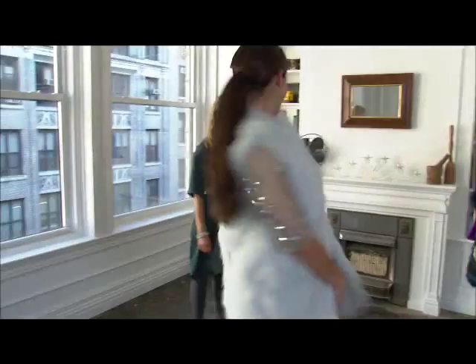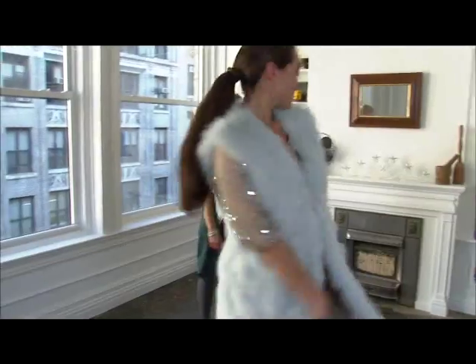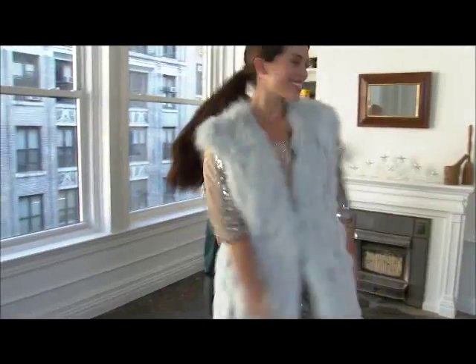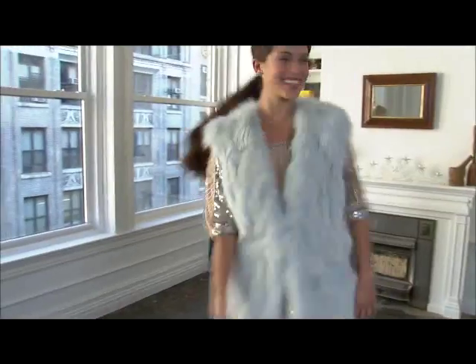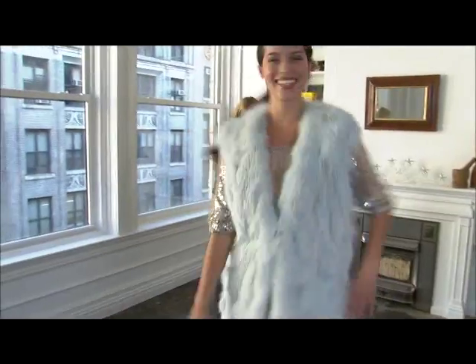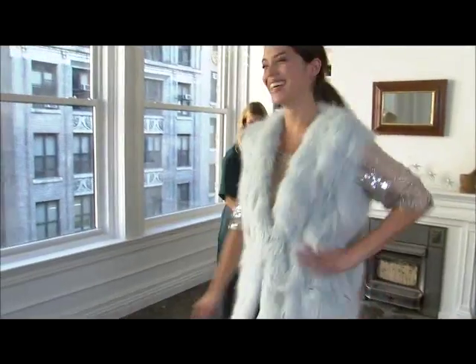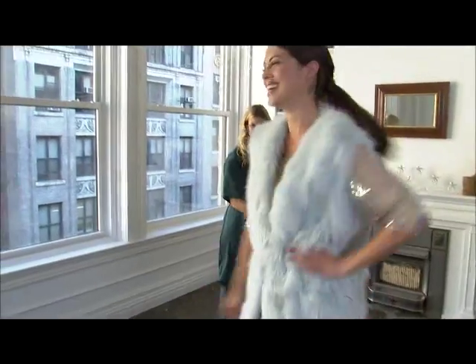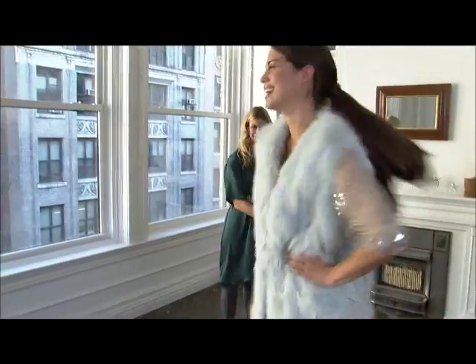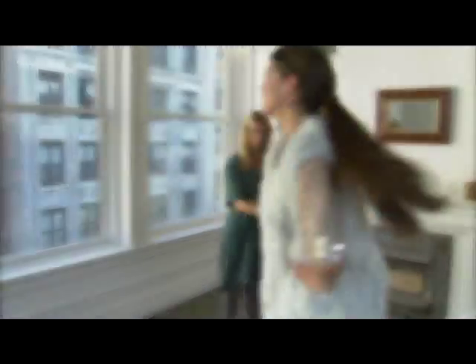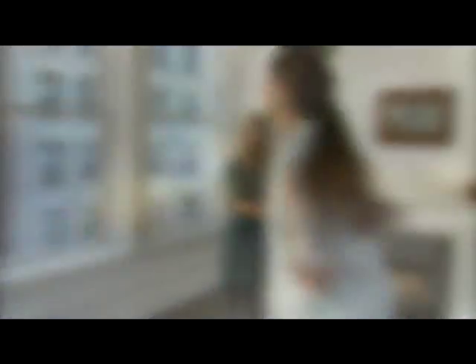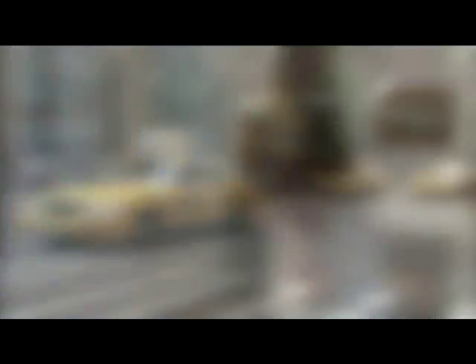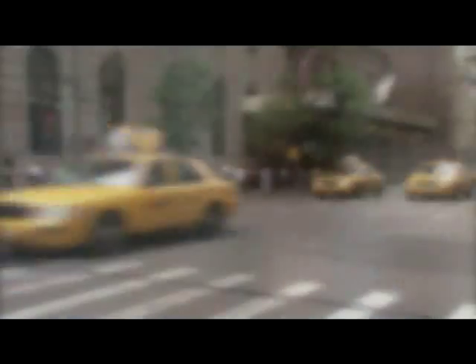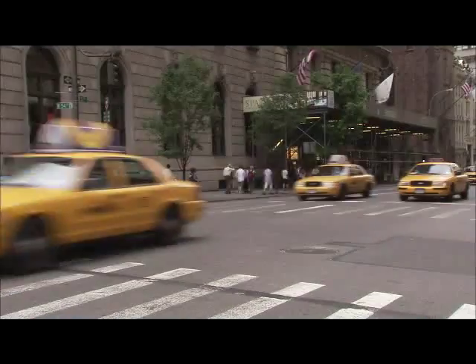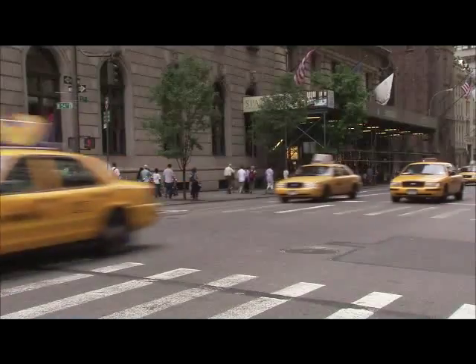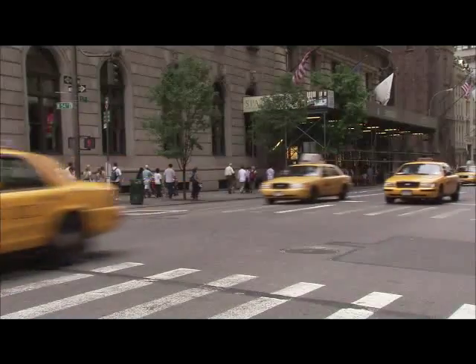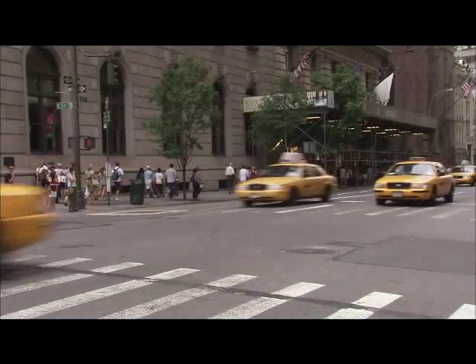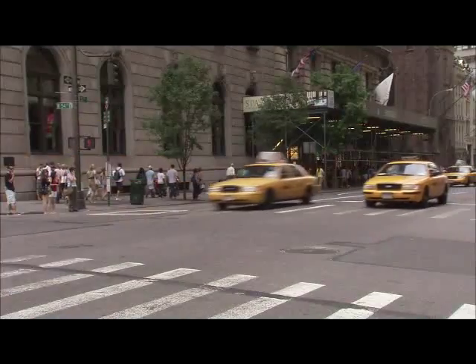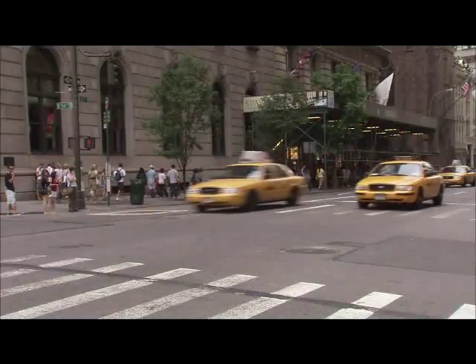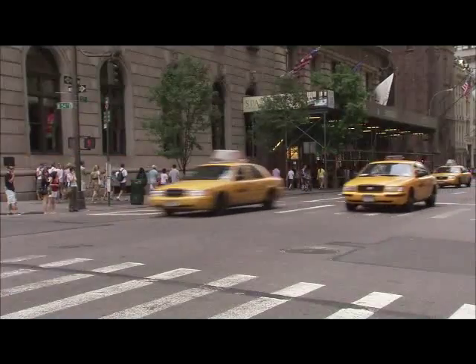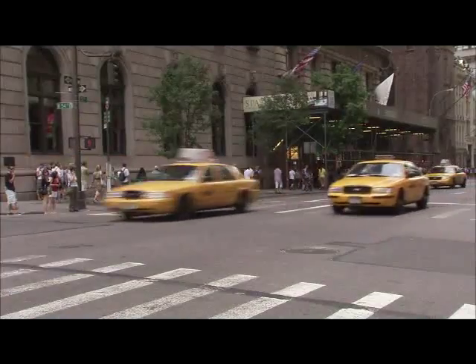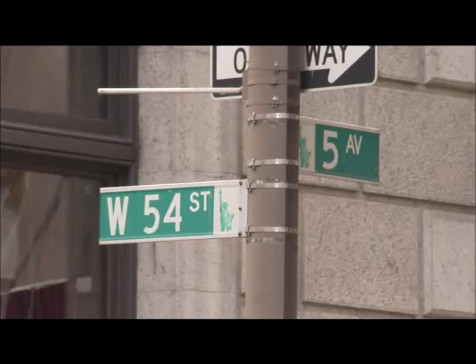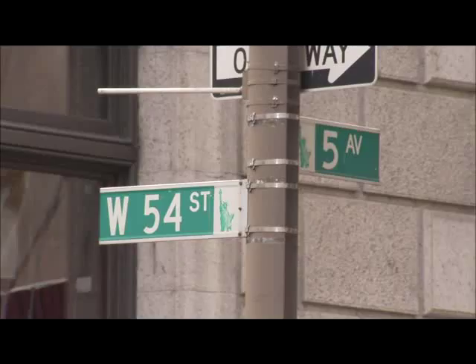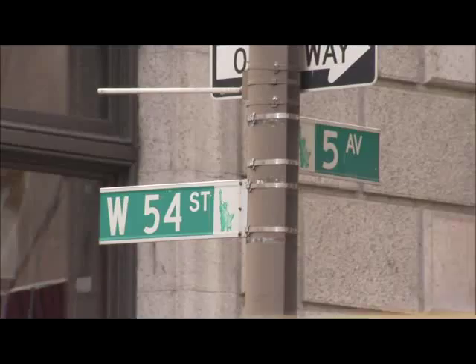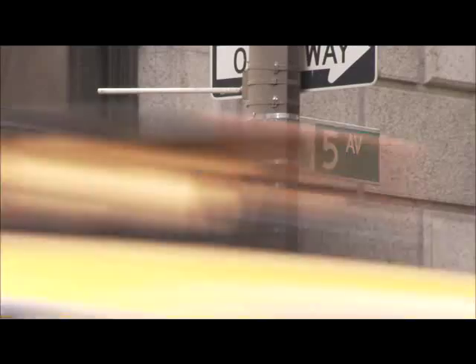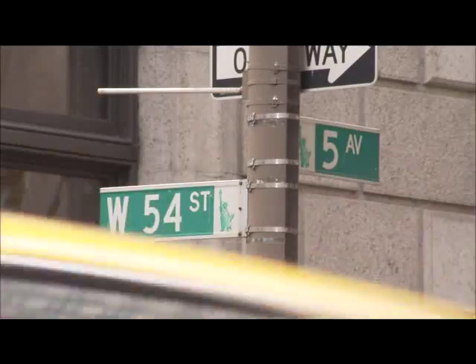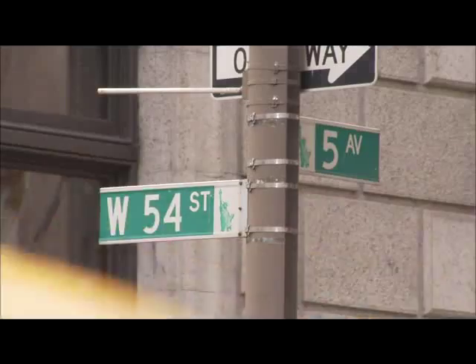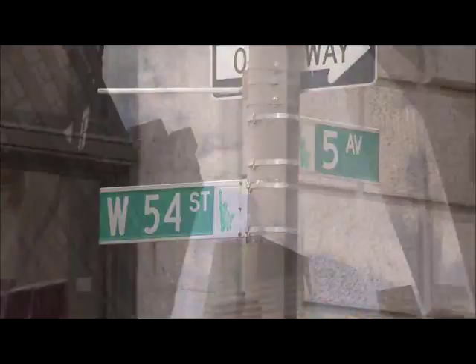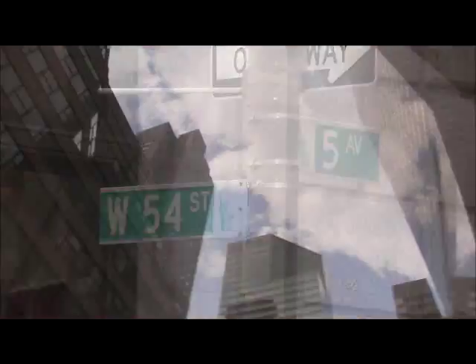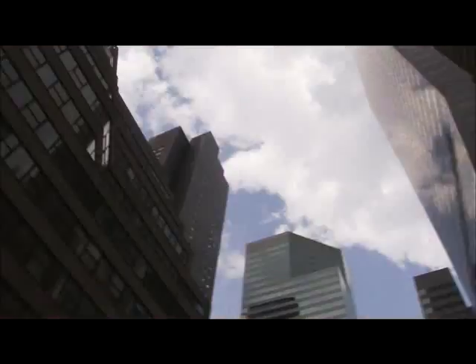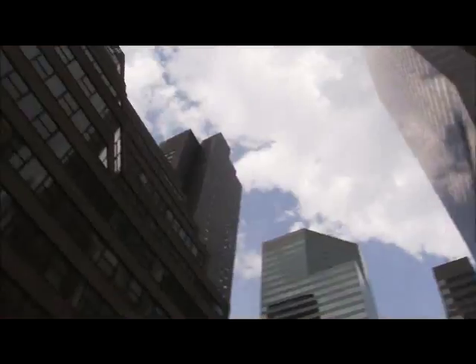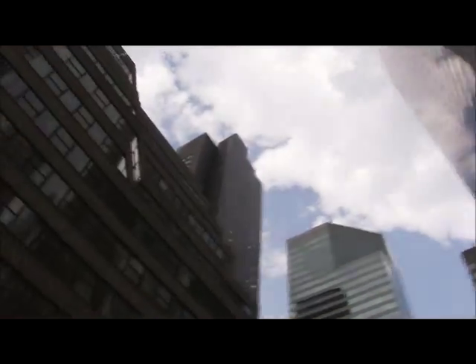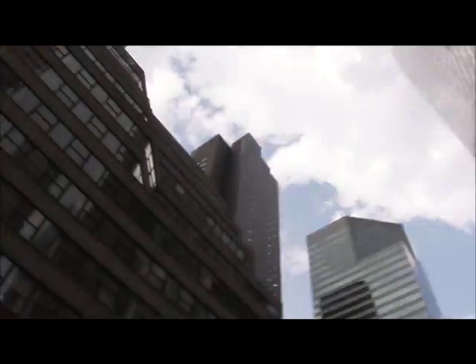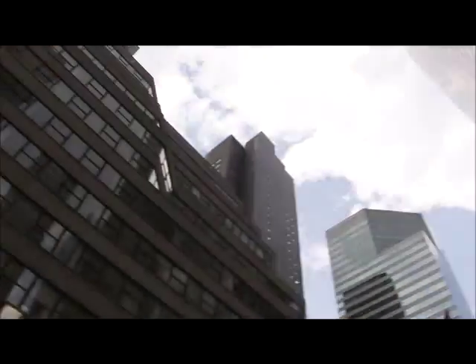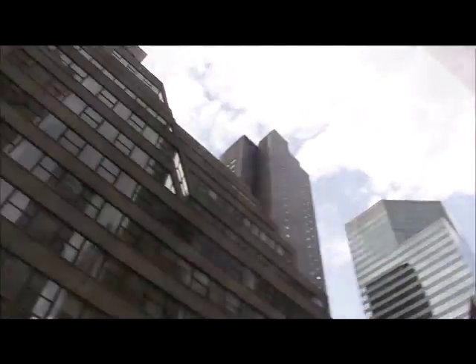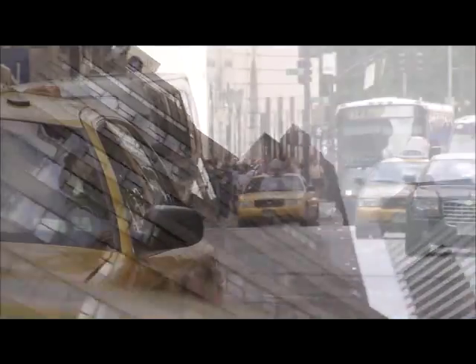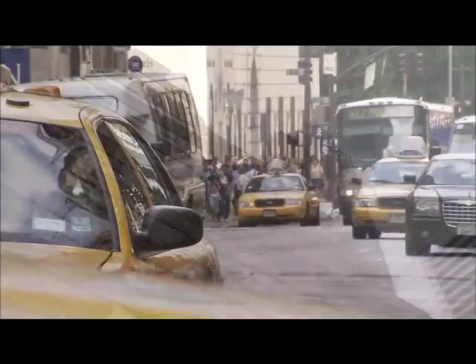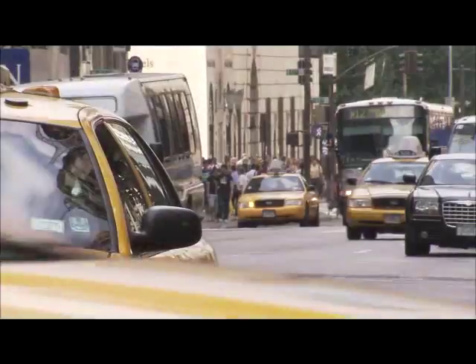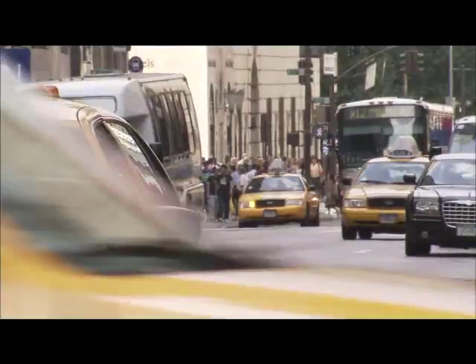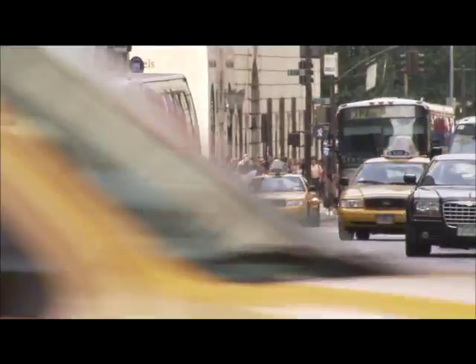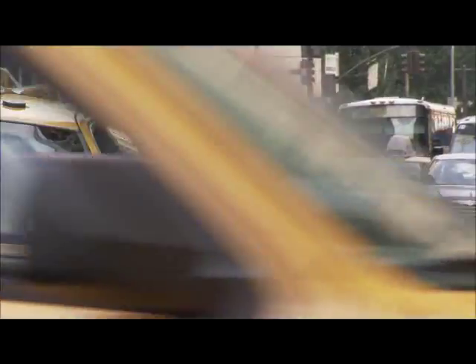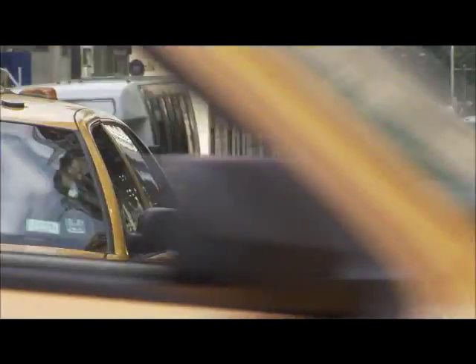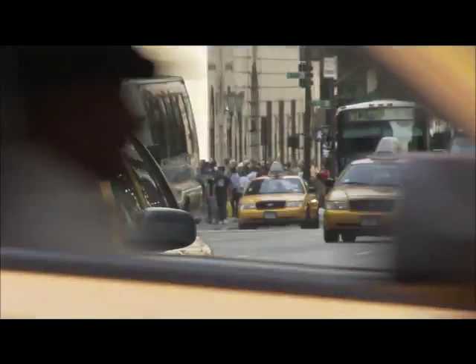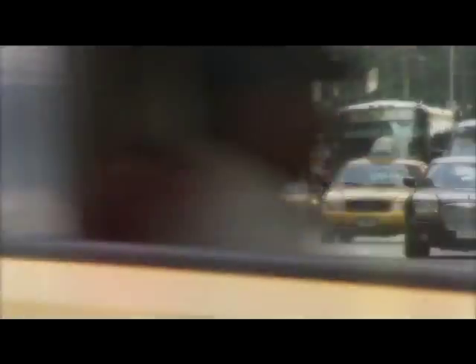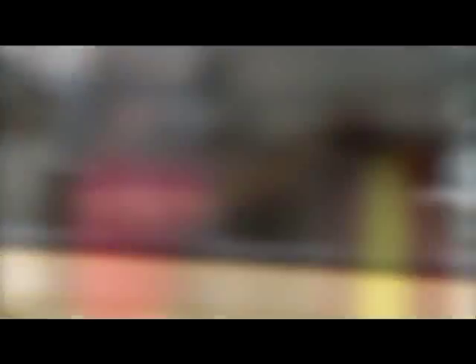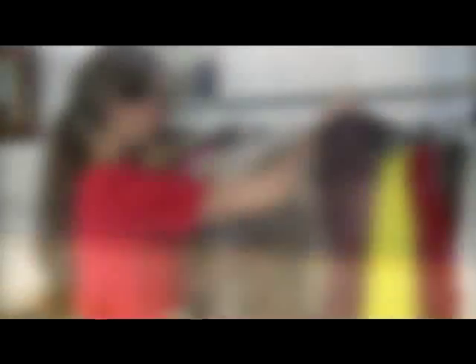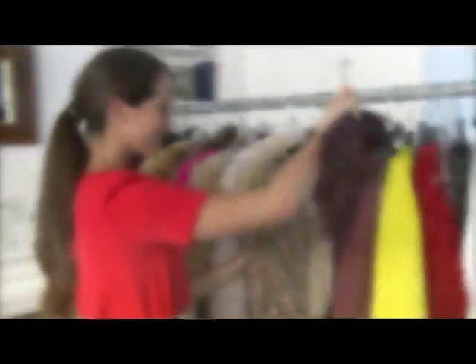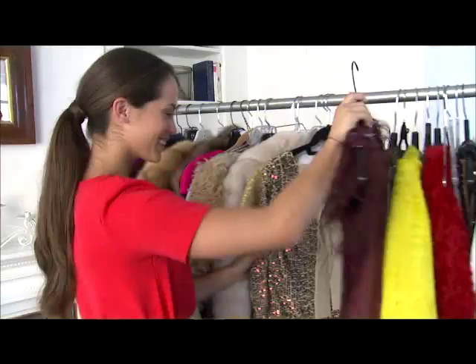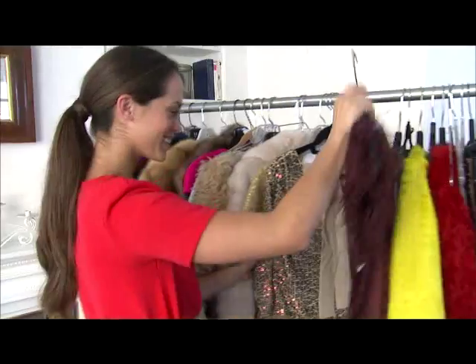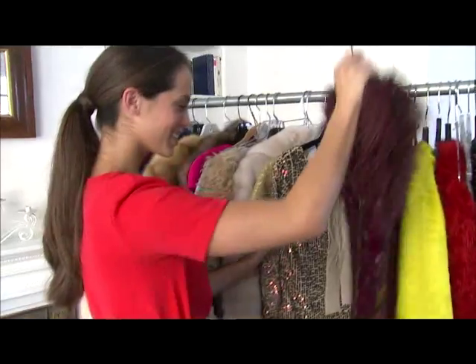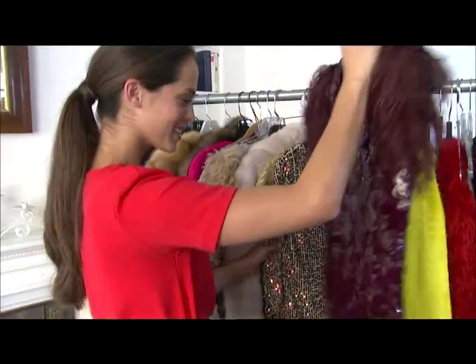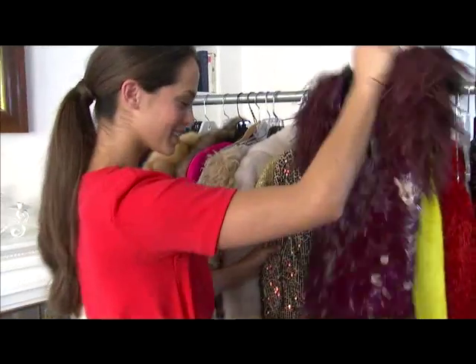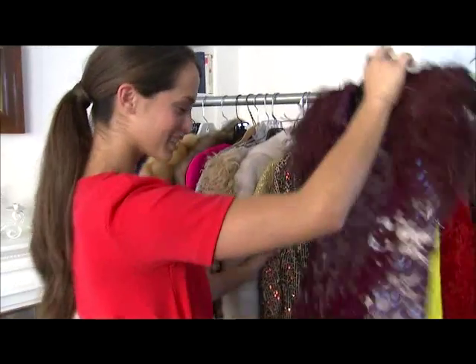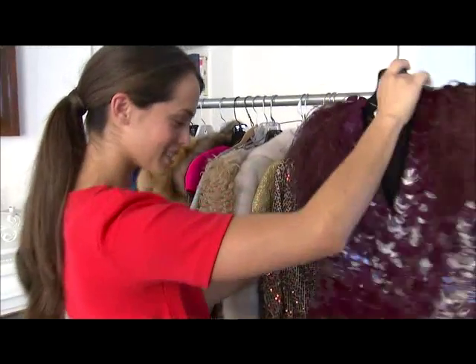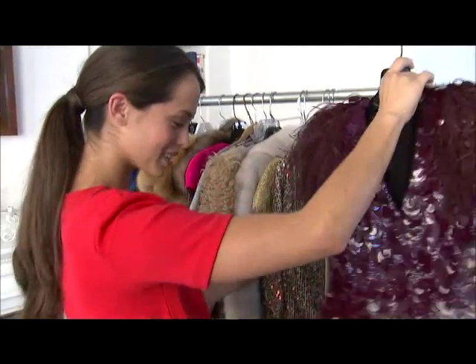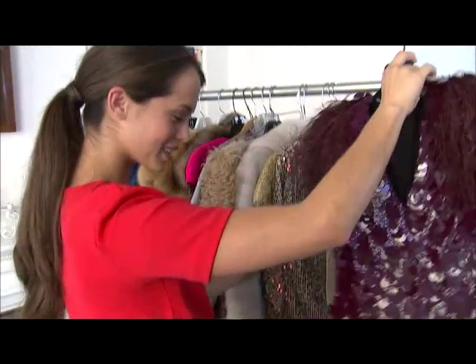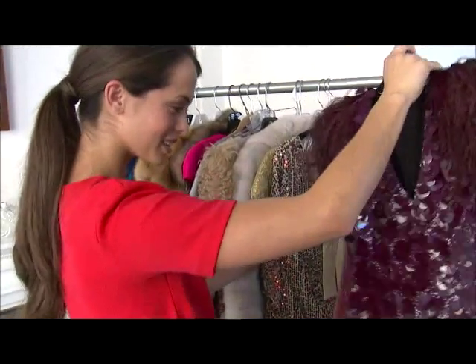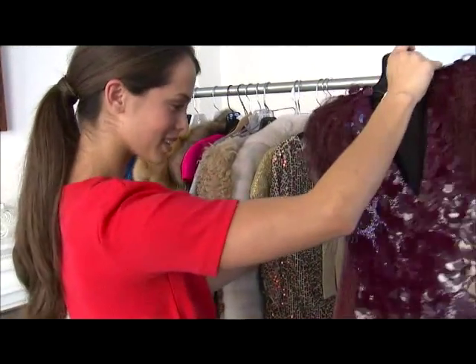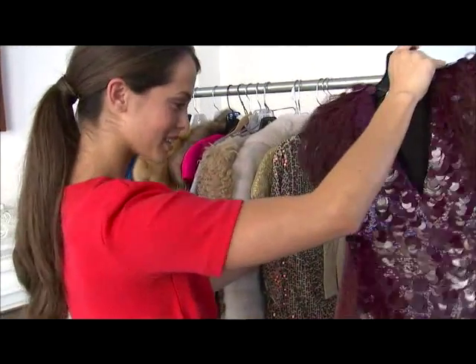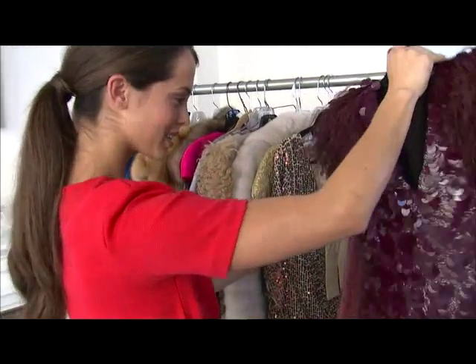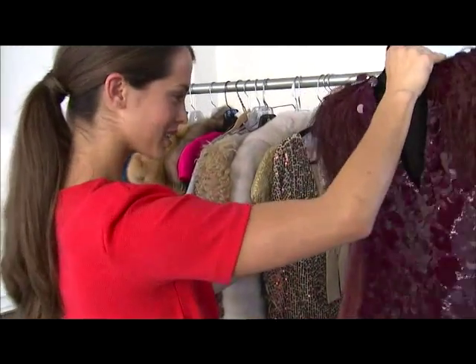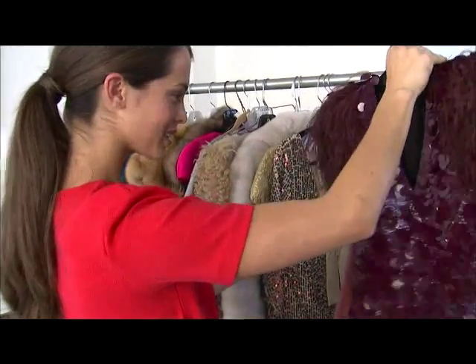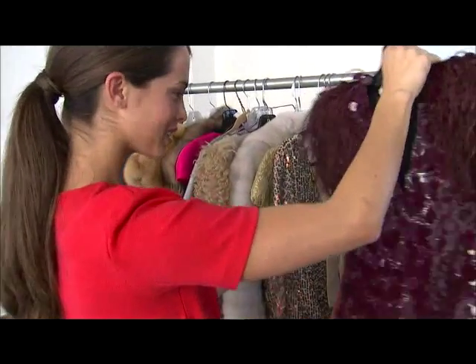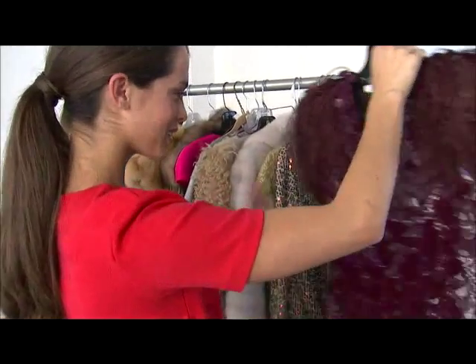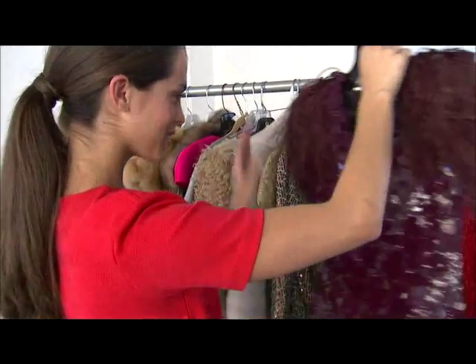My name is Kelly. I'm a model in New York. Between fittings, castings, and photo shoots, I'm always on the go, but I always try to be on the go in style.